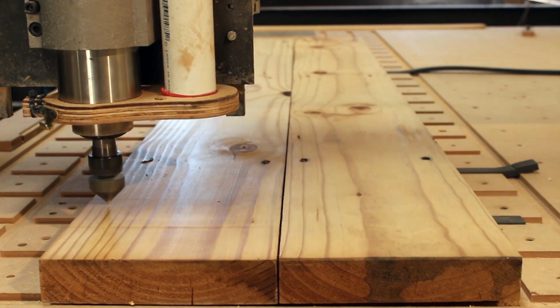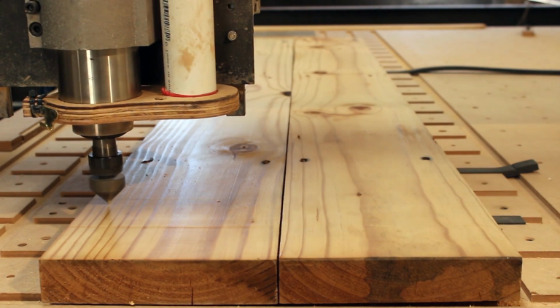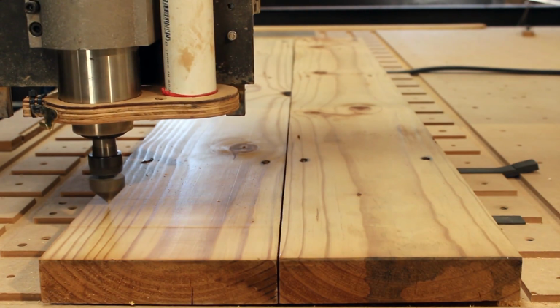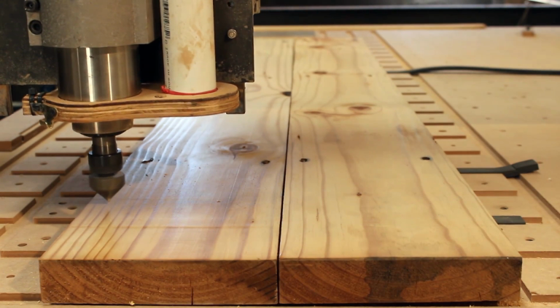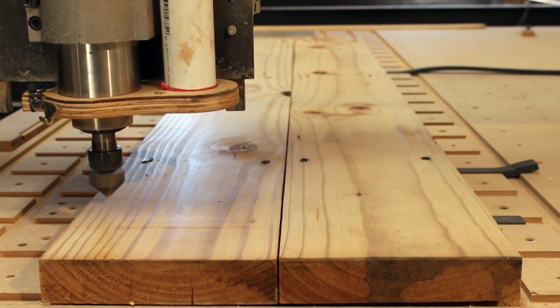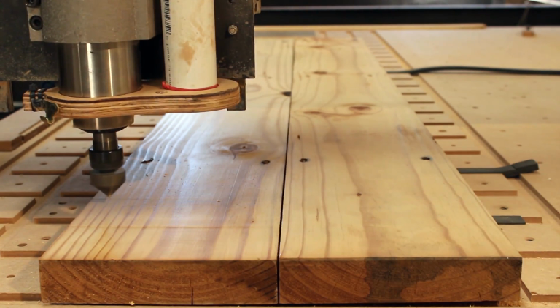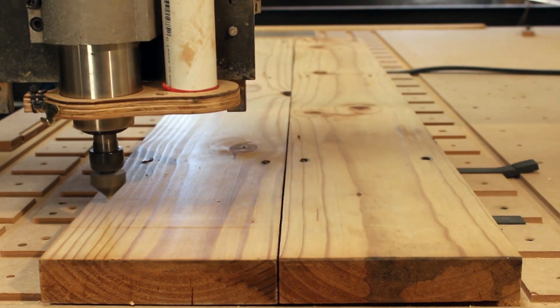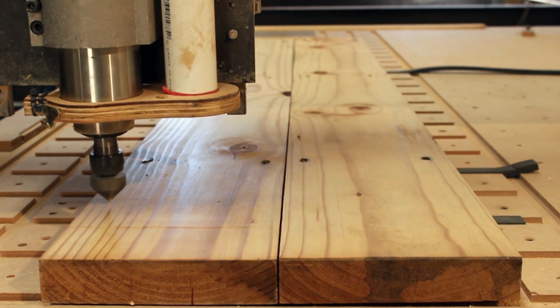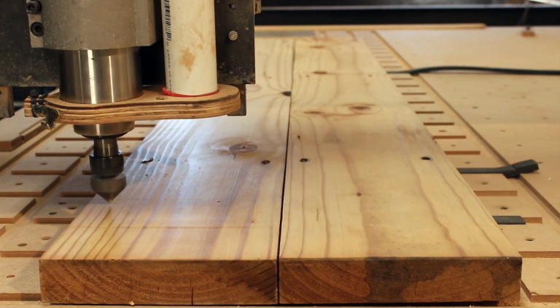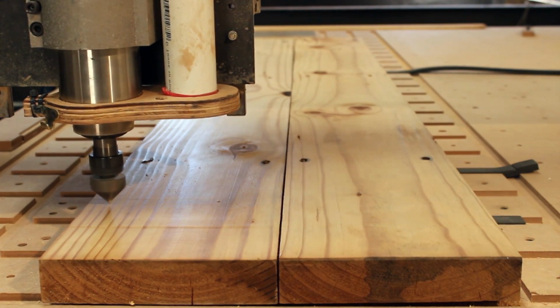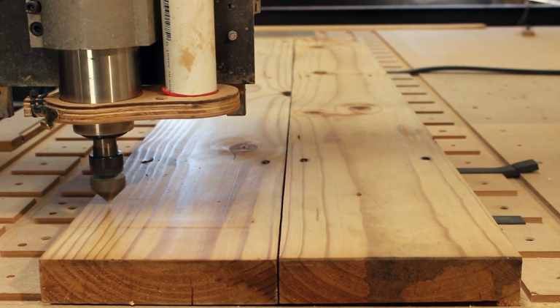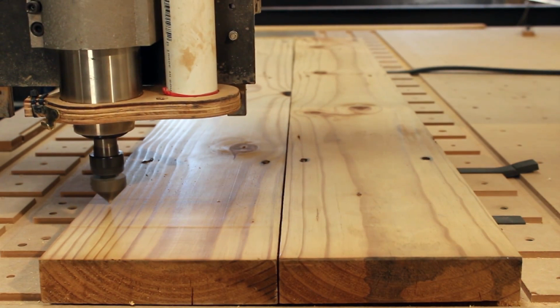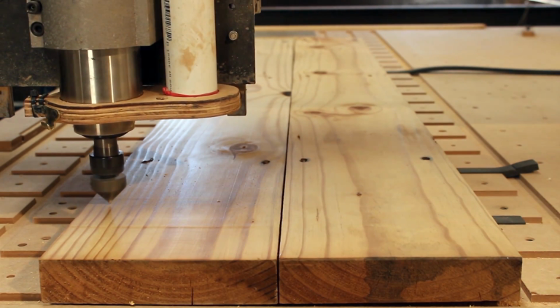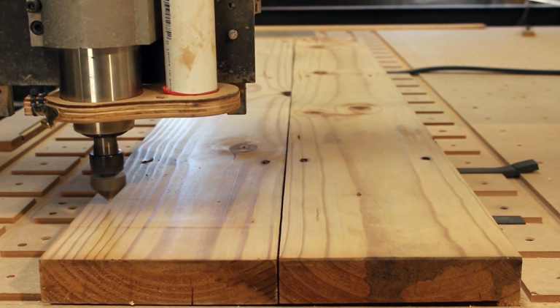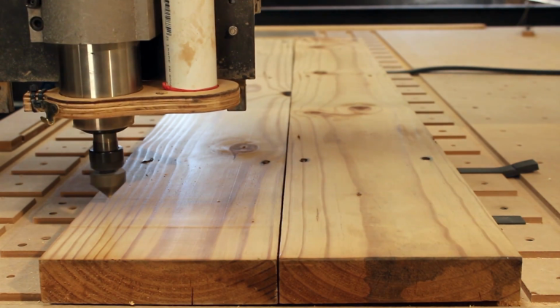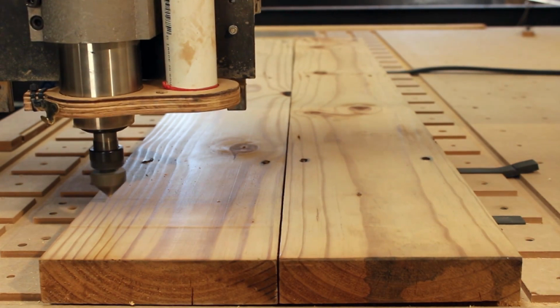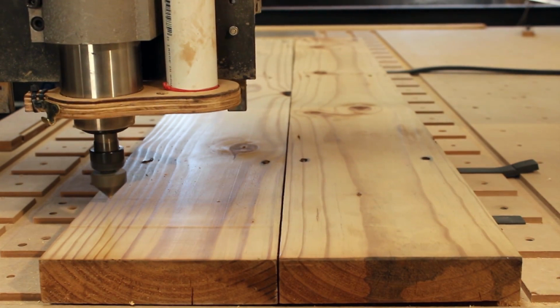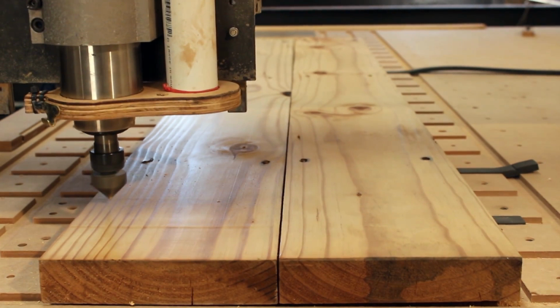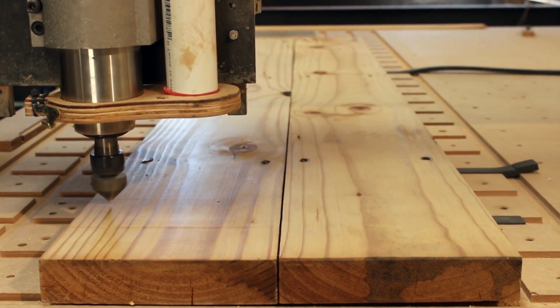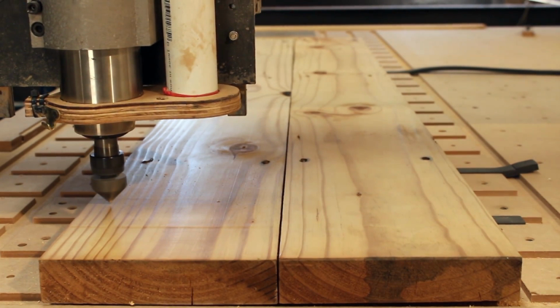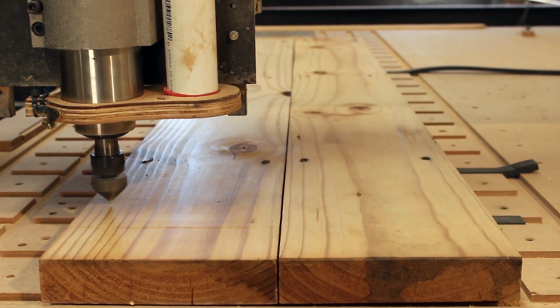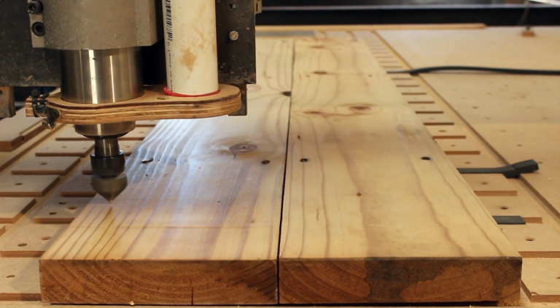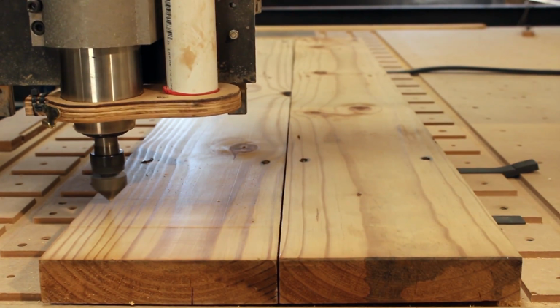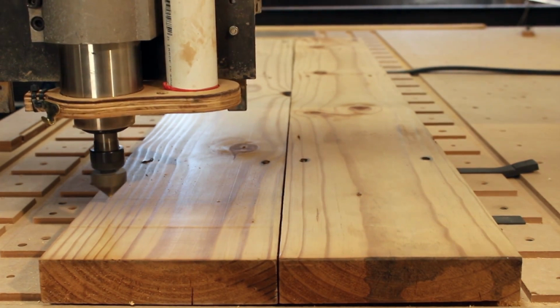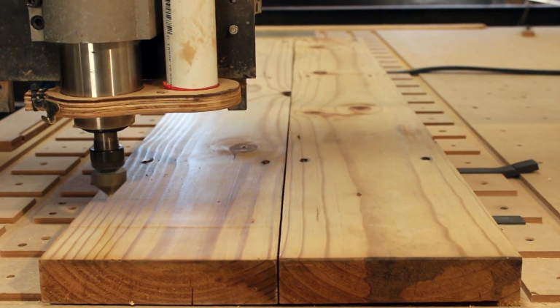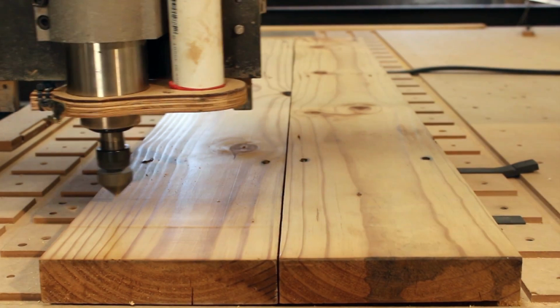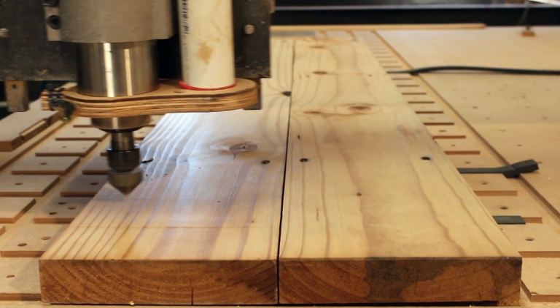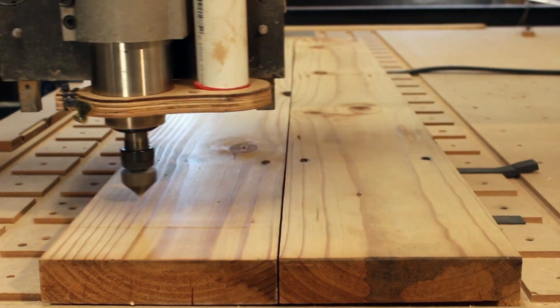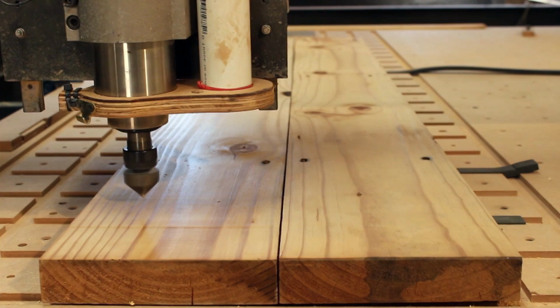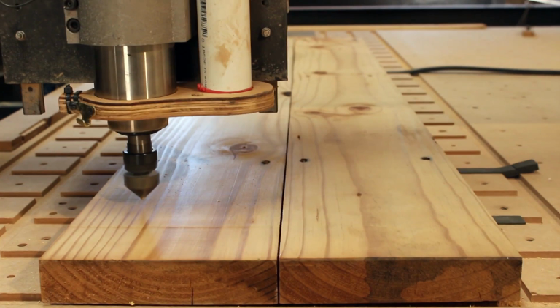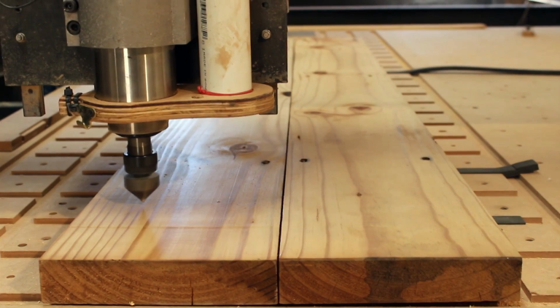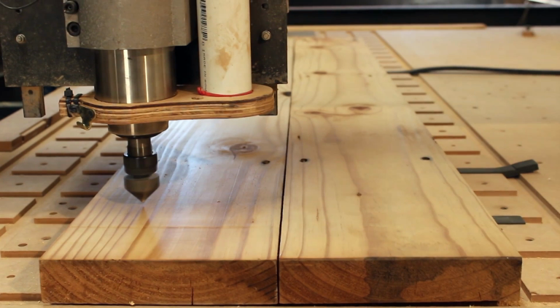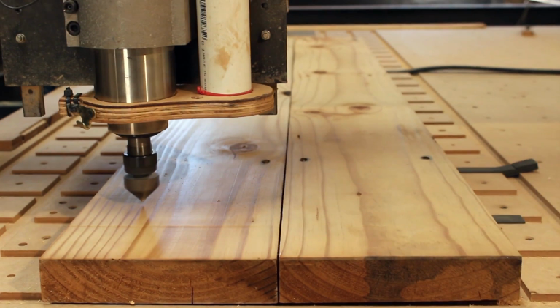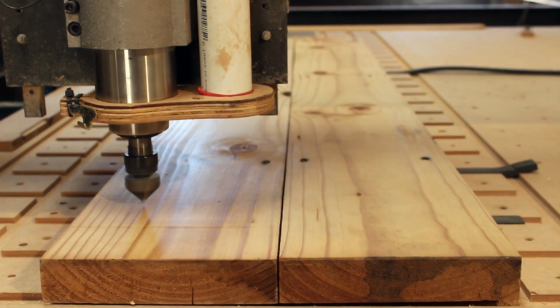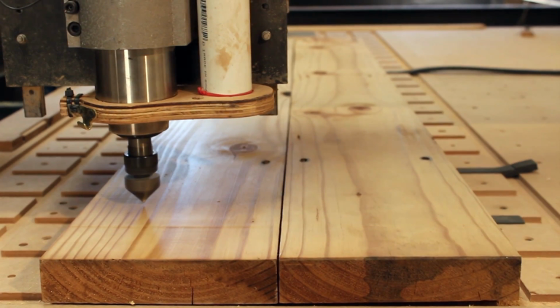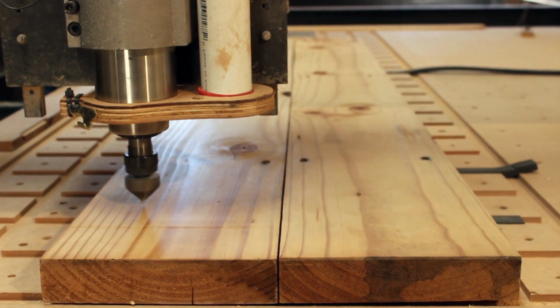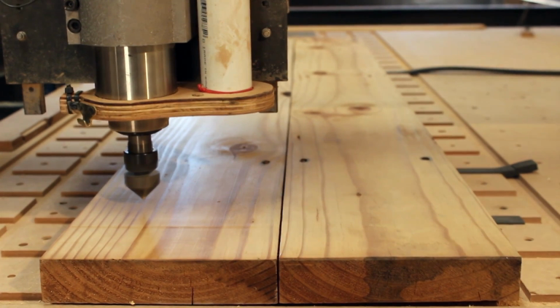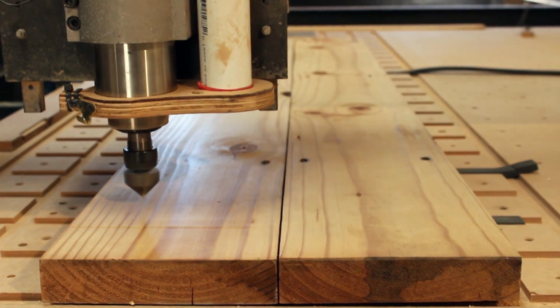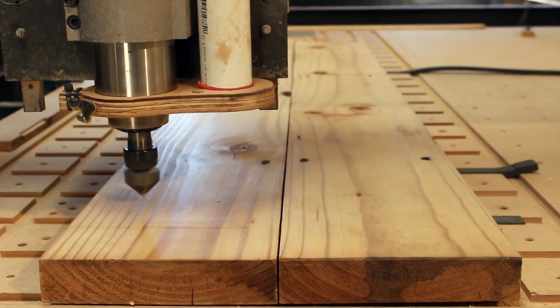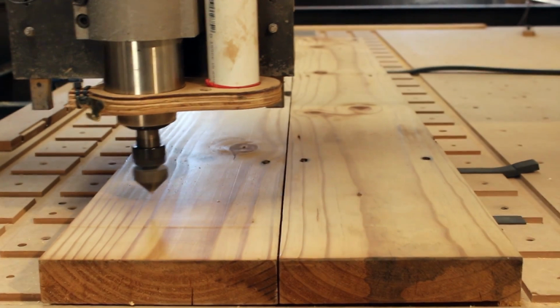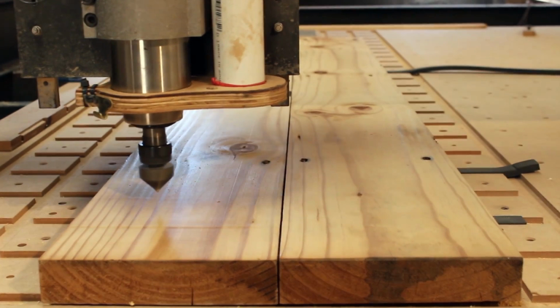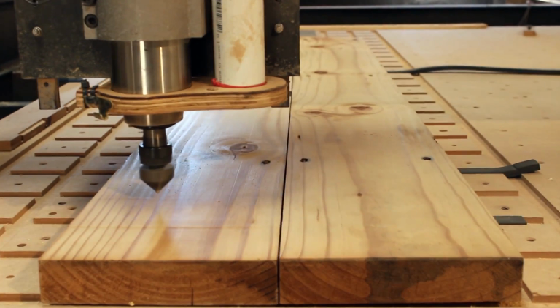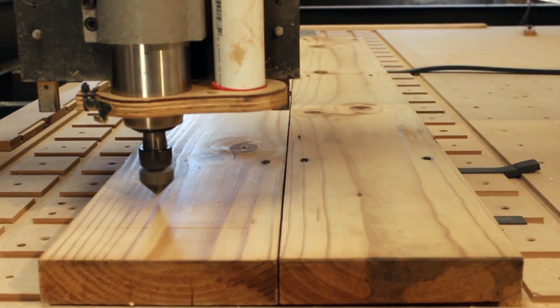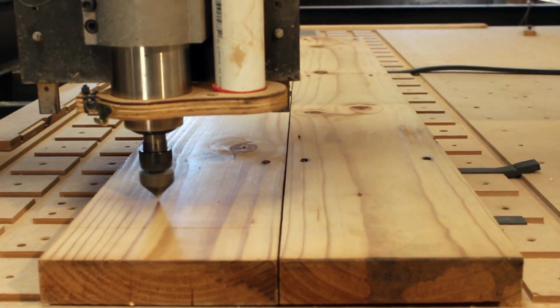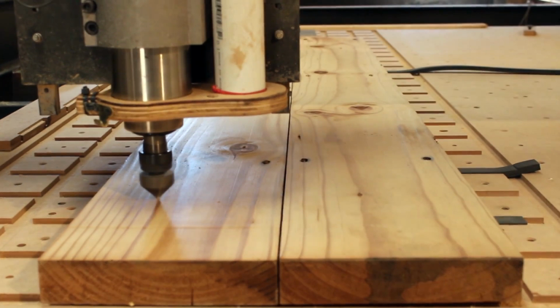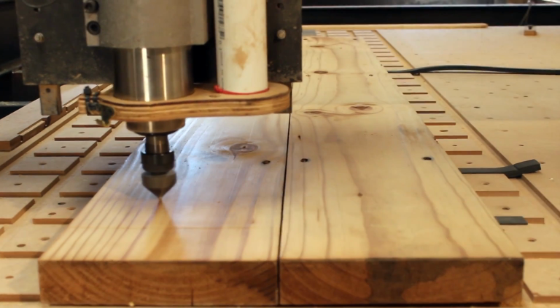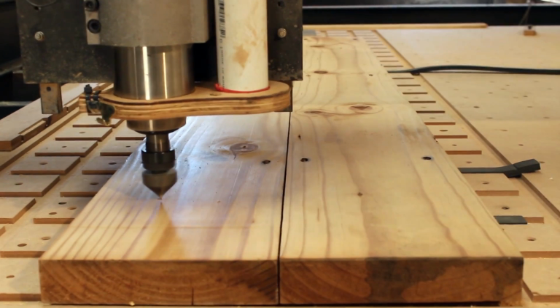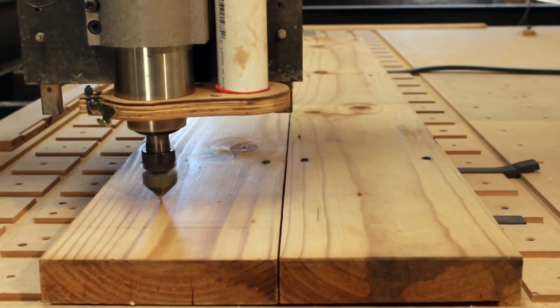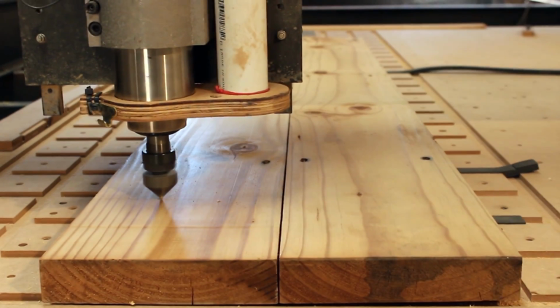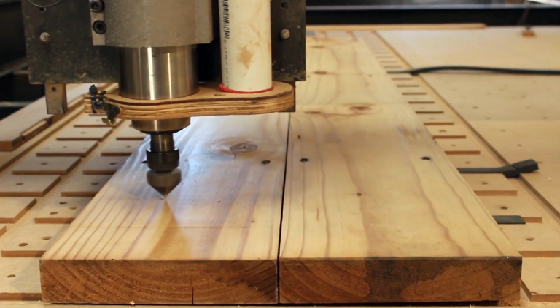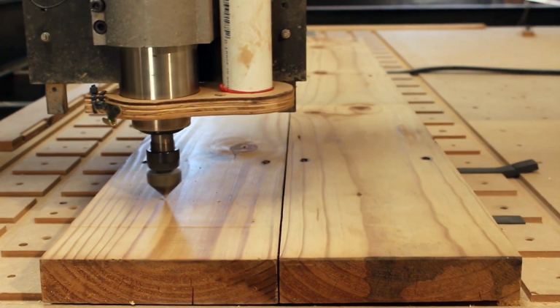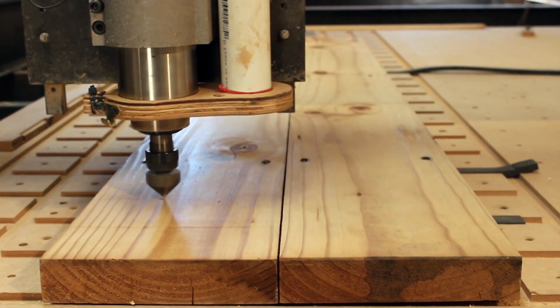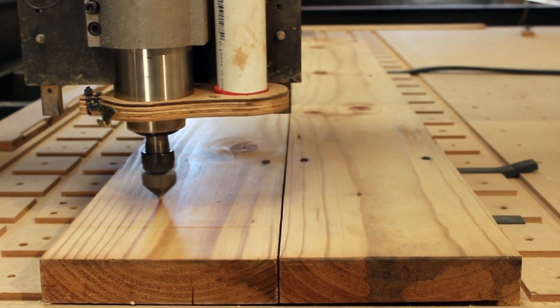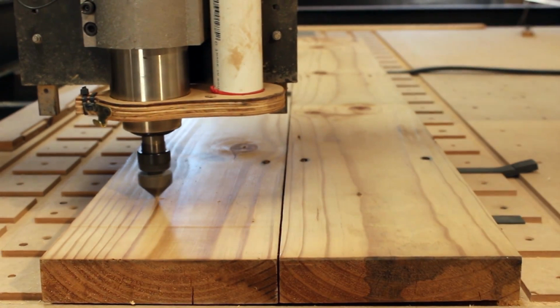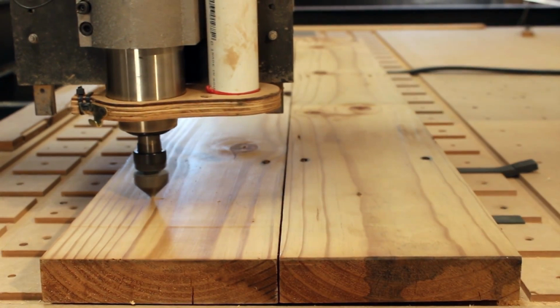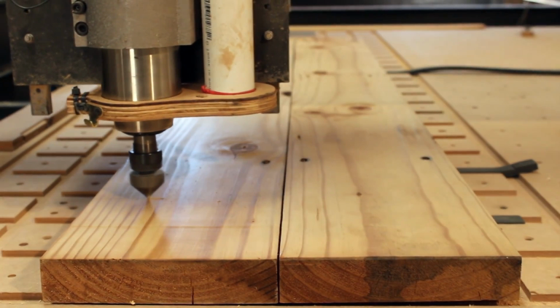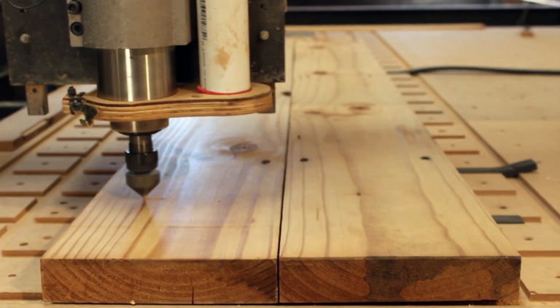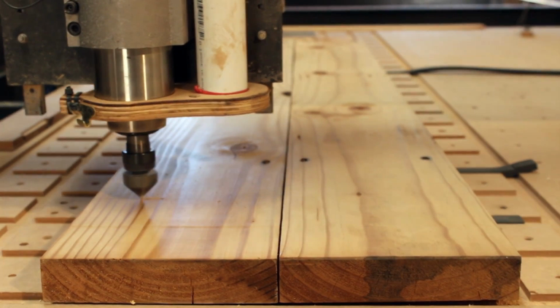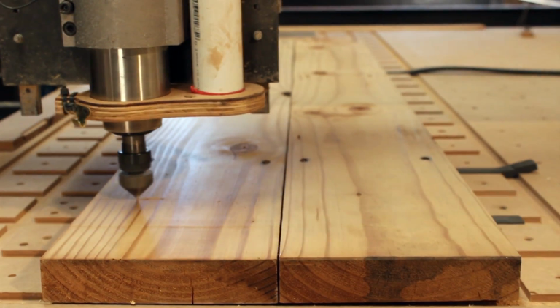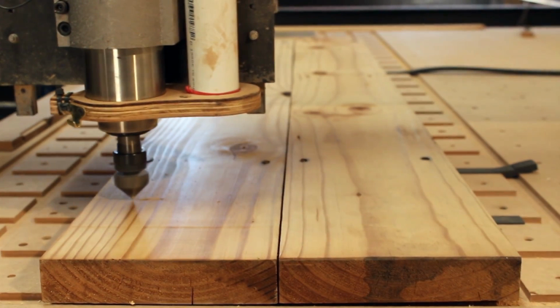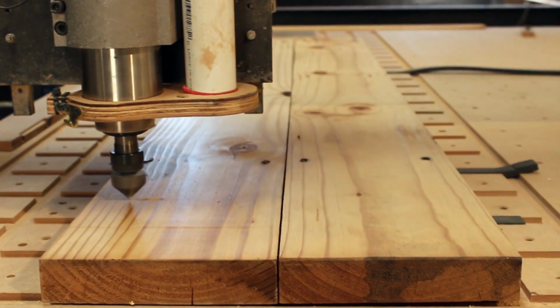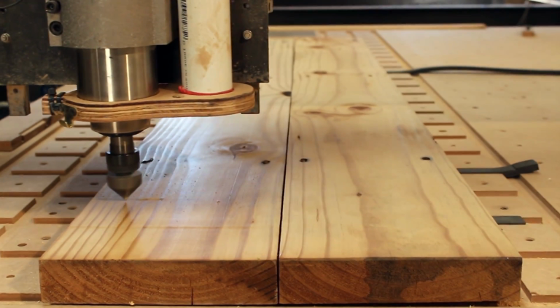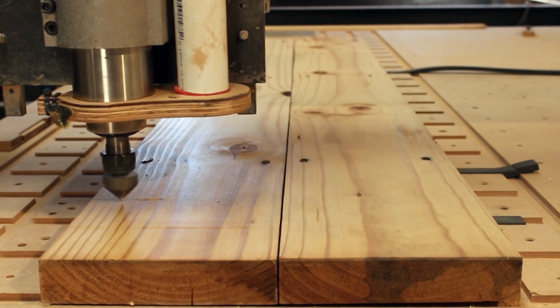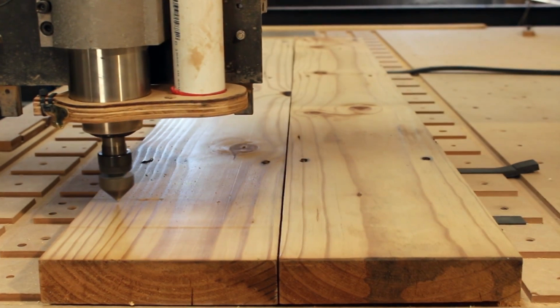For the left and the right side of the table I found some really nice tribal looking lizards. This is also done with a 90 degree V engraving bit.